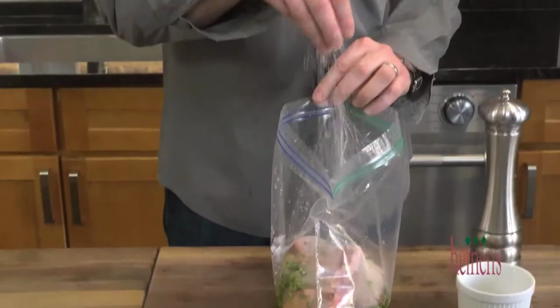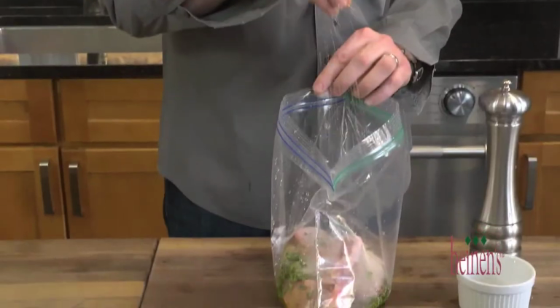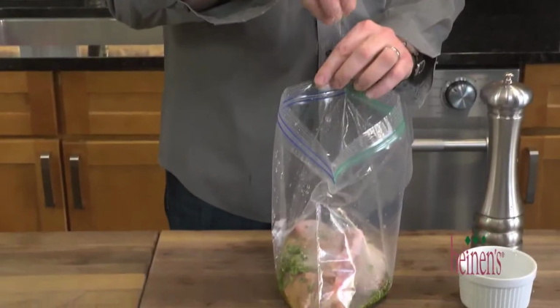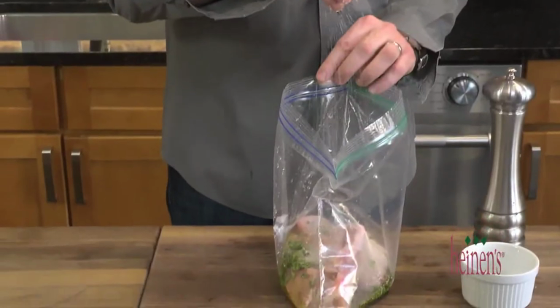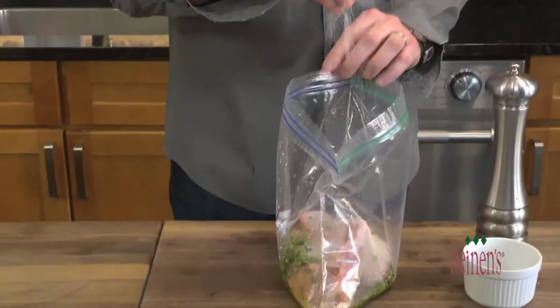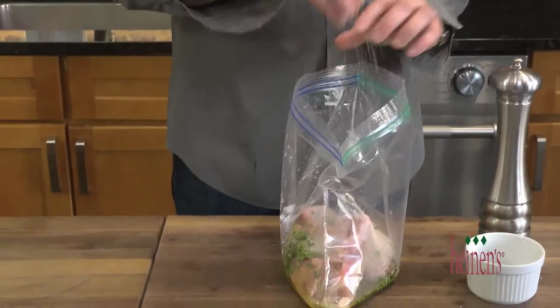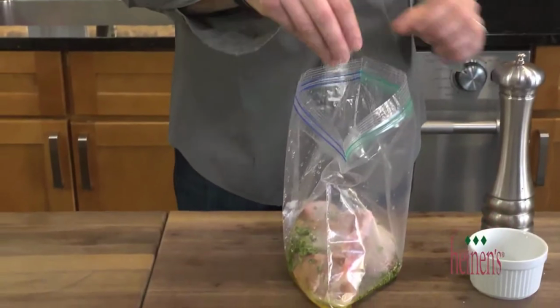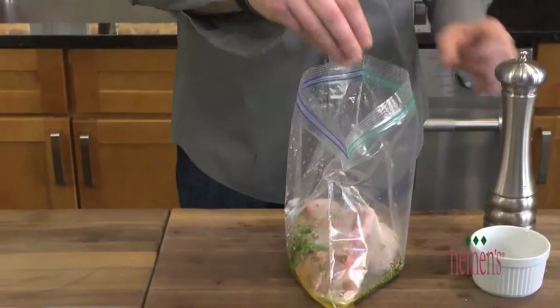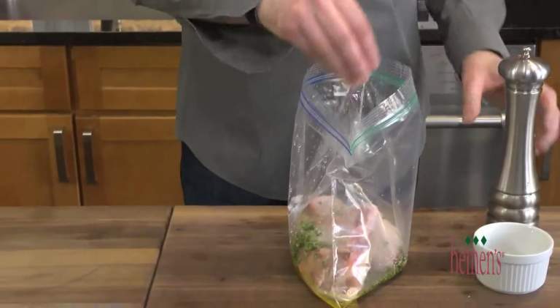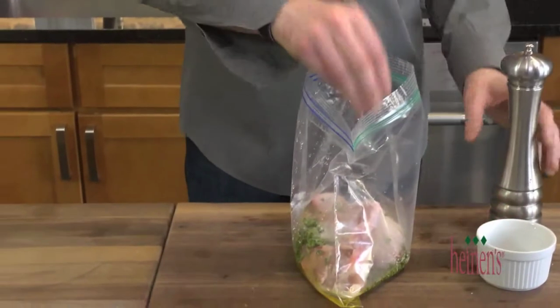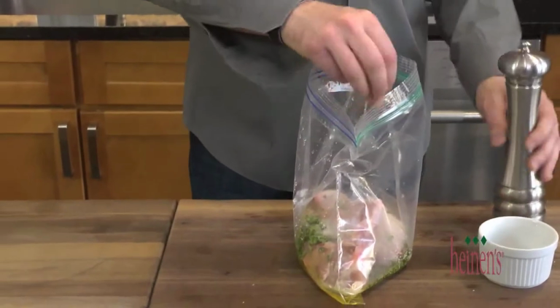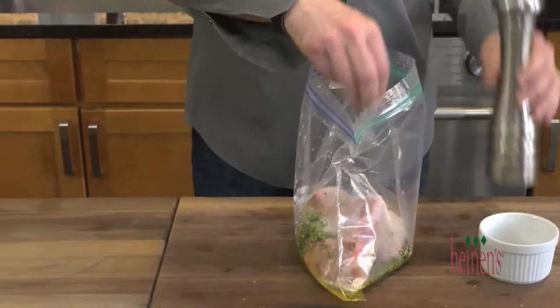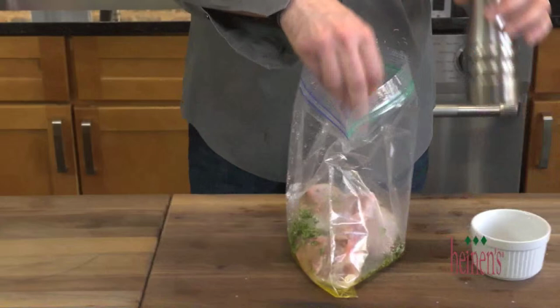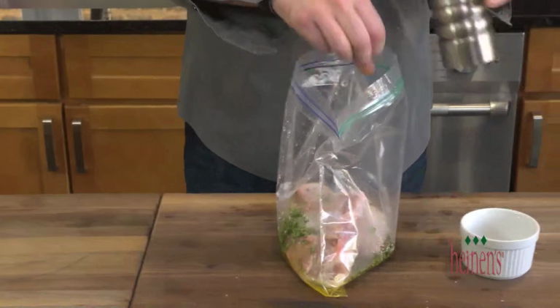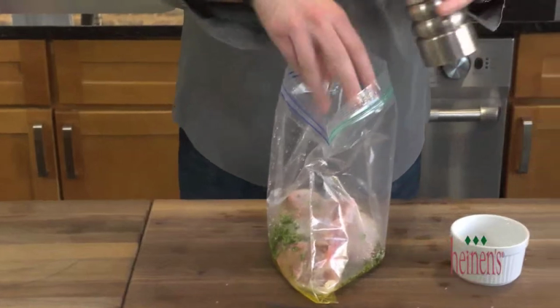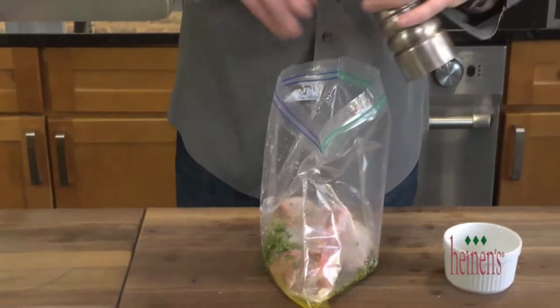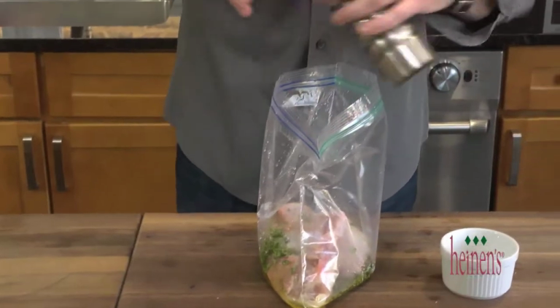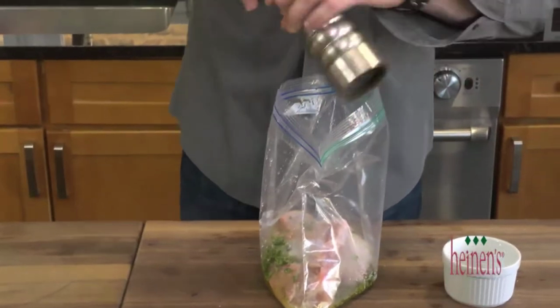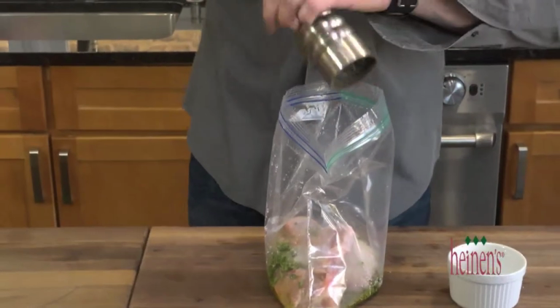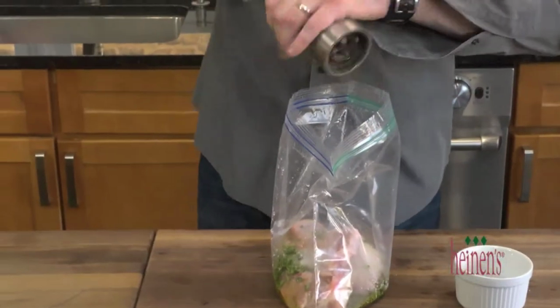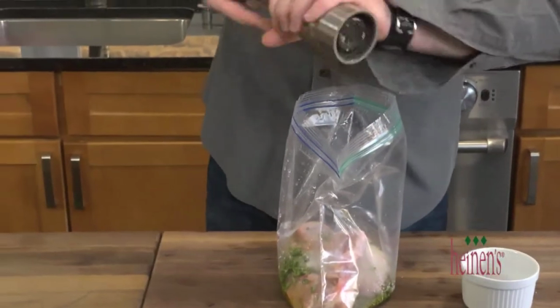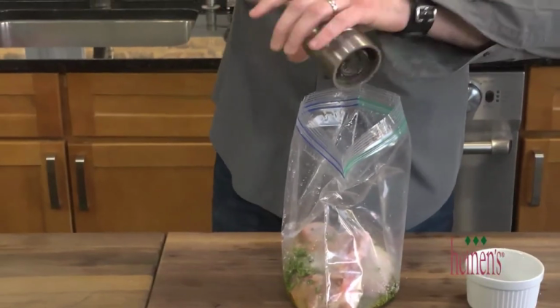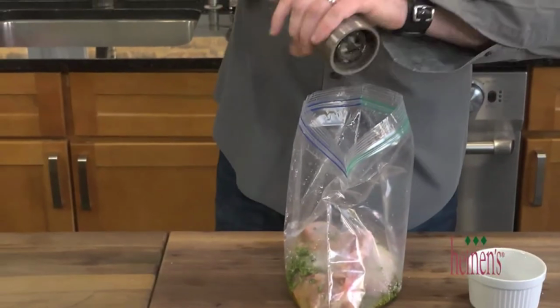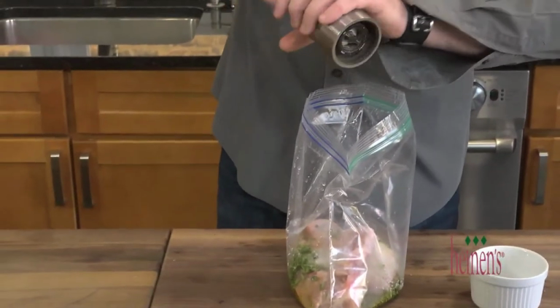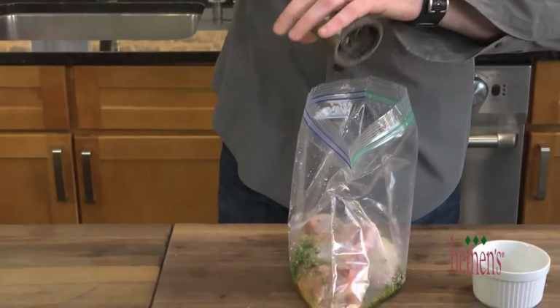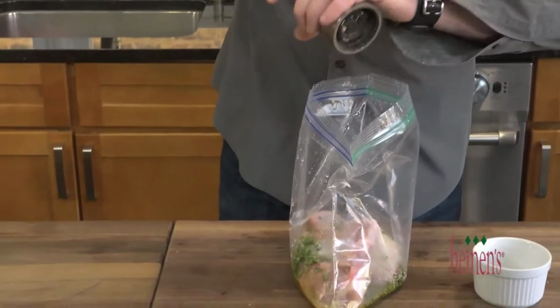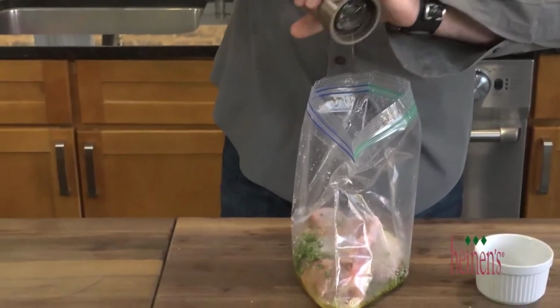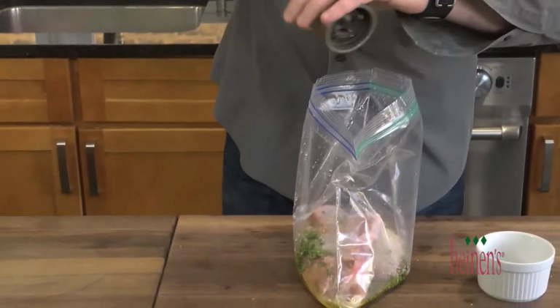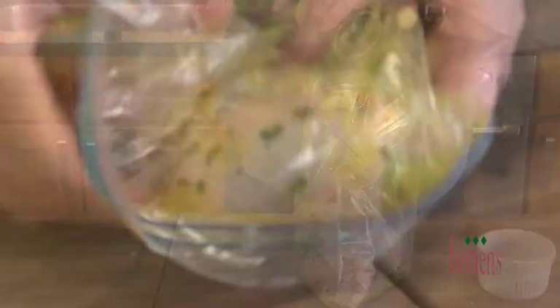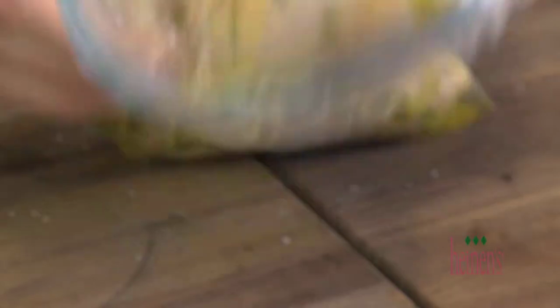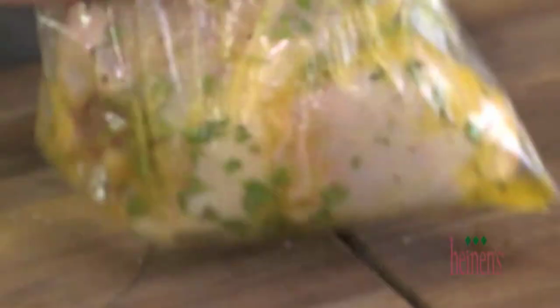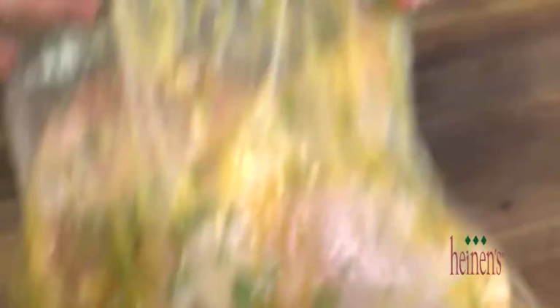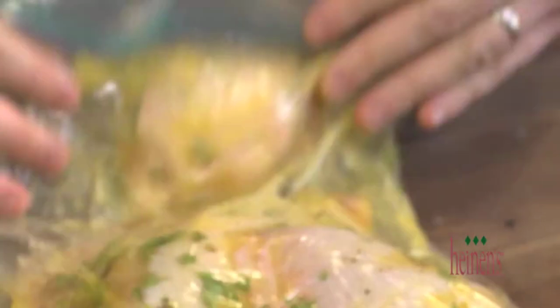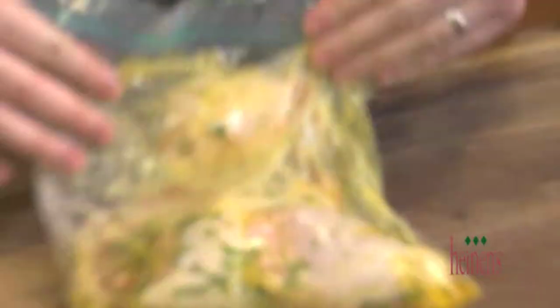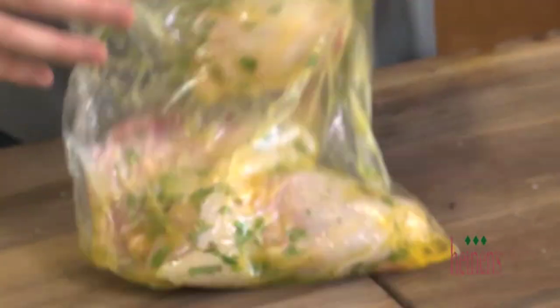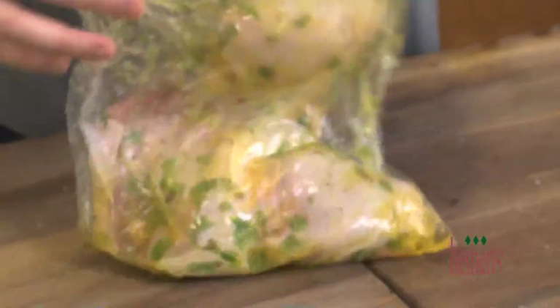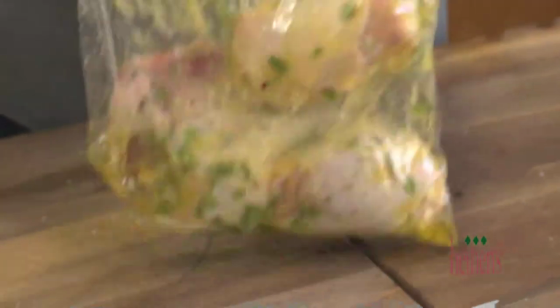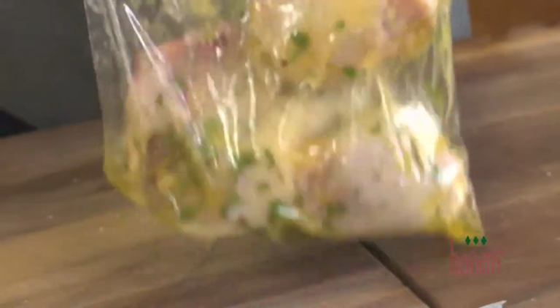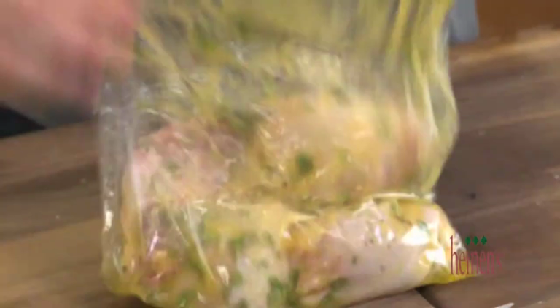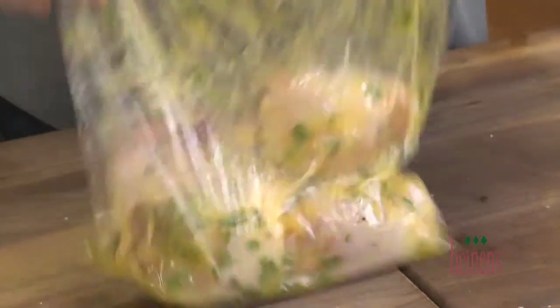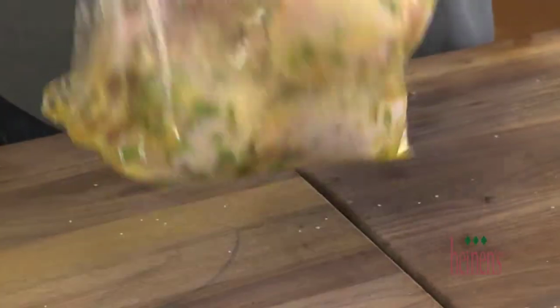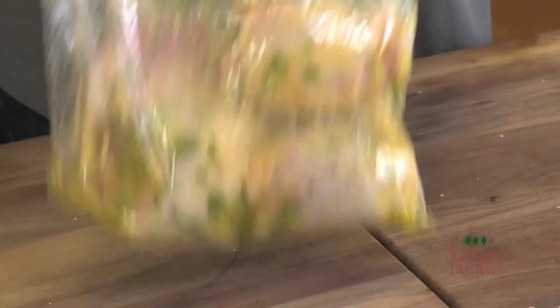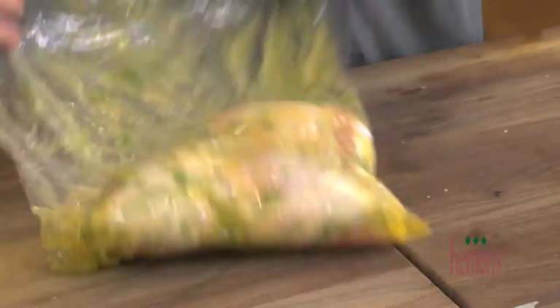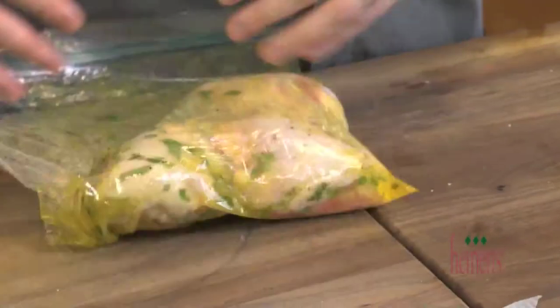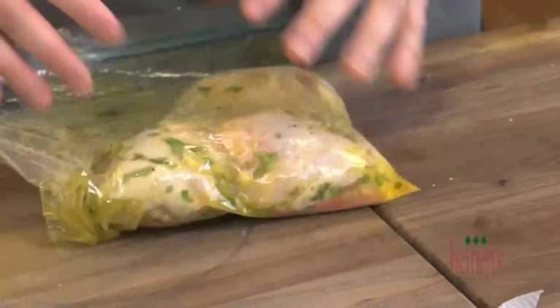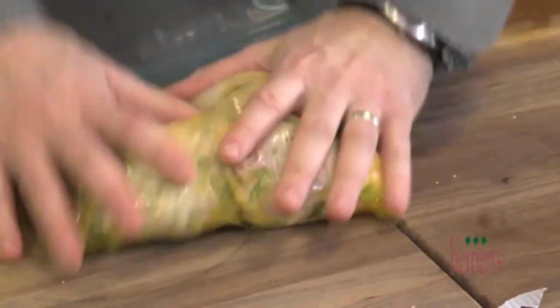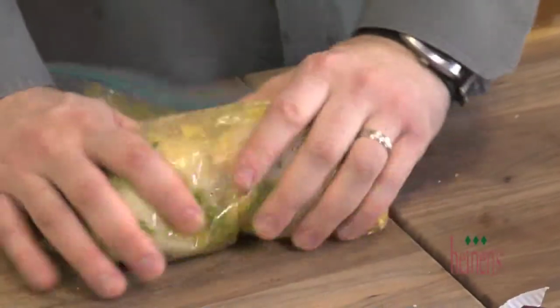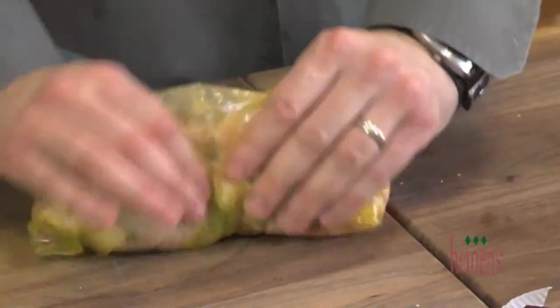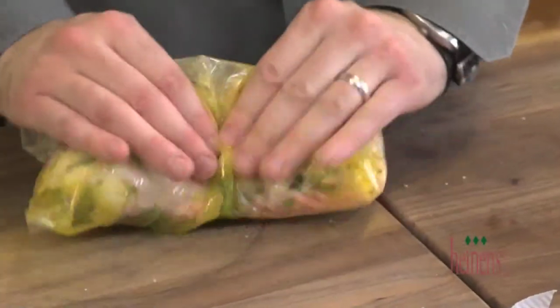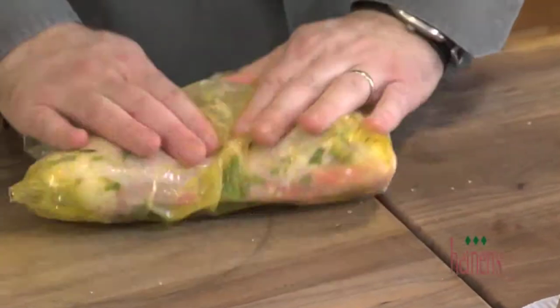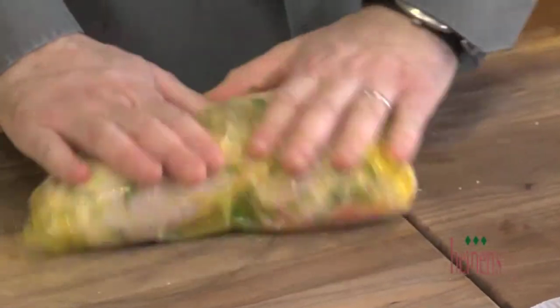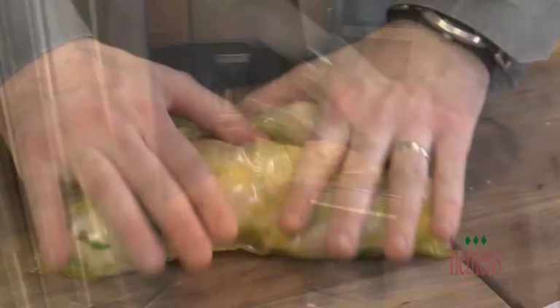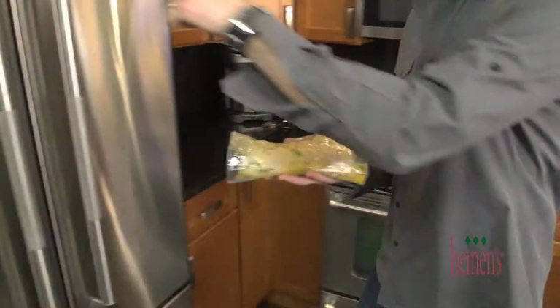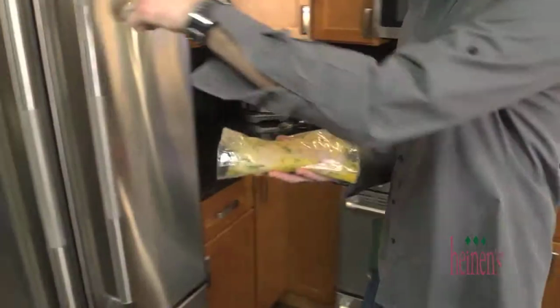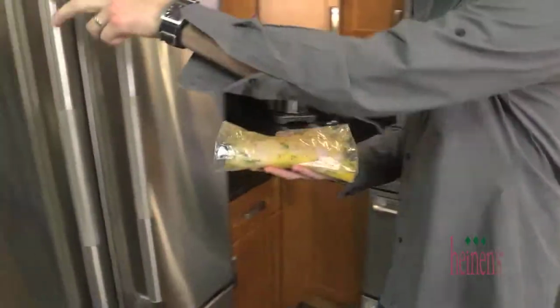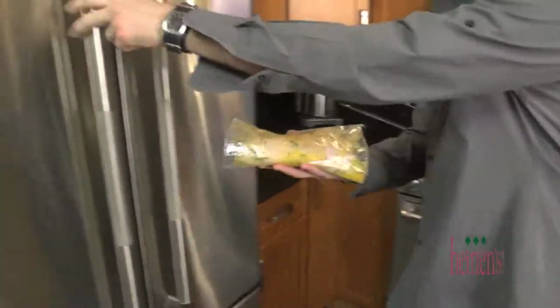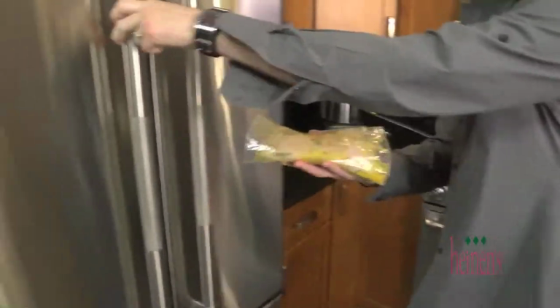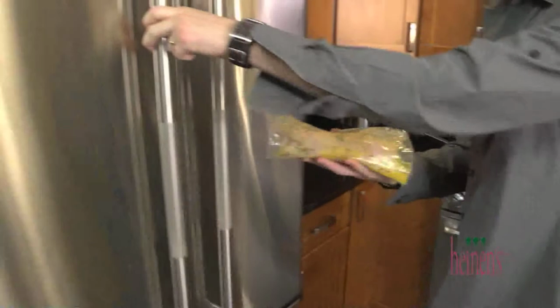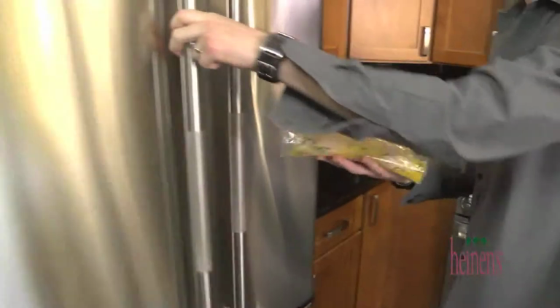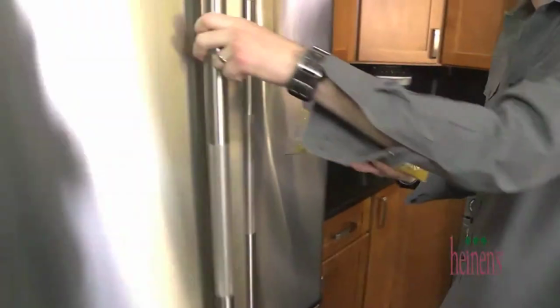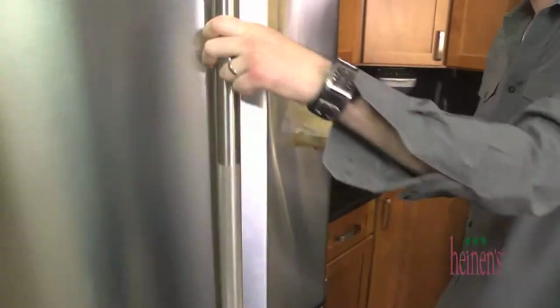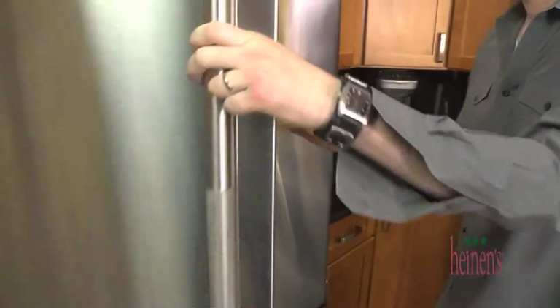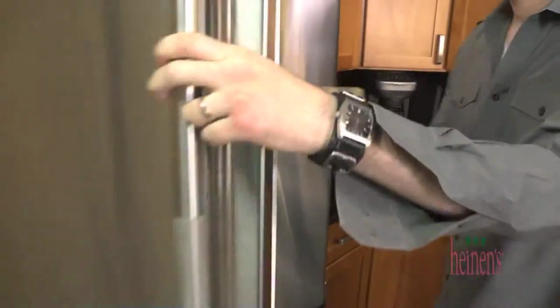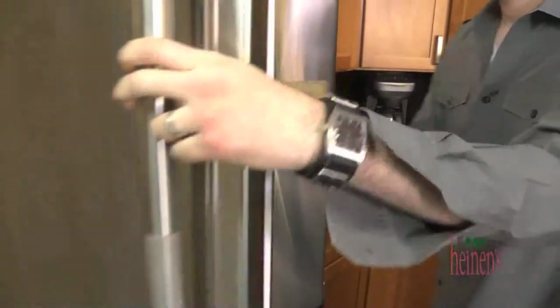Mix it around to completely coat the chicken on all sides. We're going to let this marinate in the refrigerator for 30 minutes.